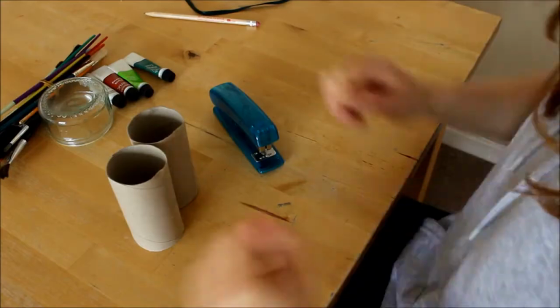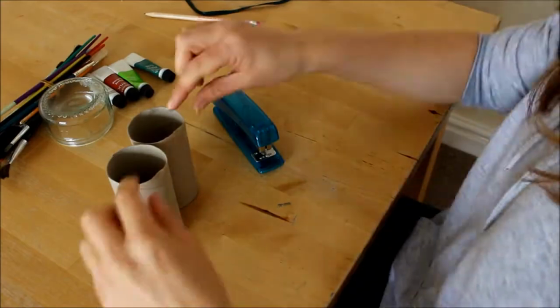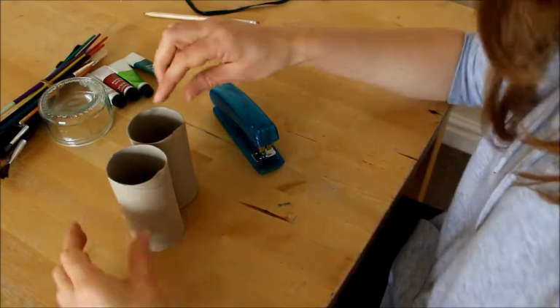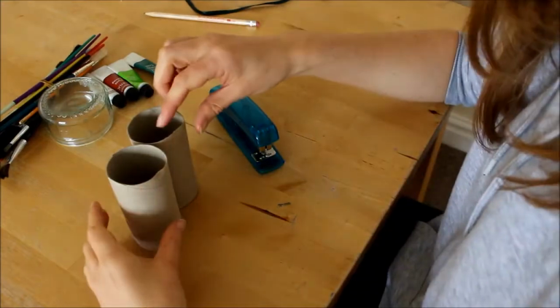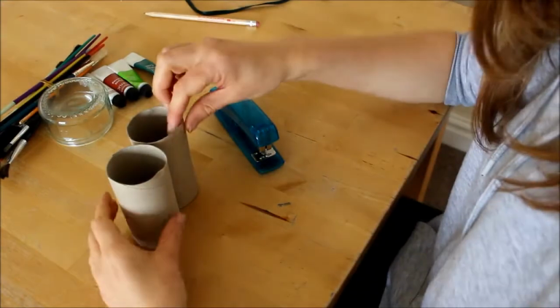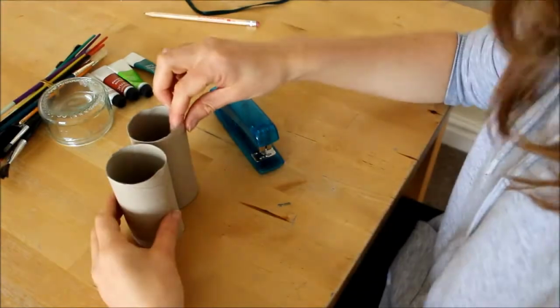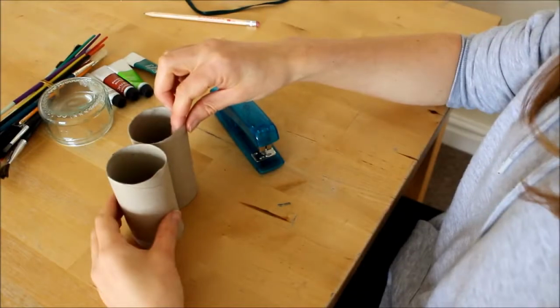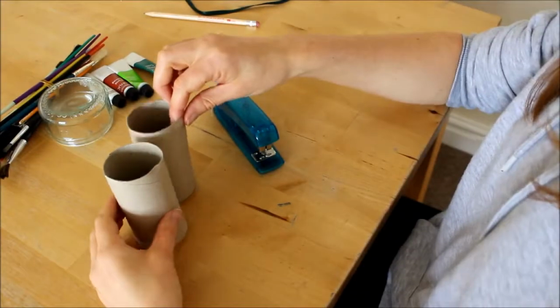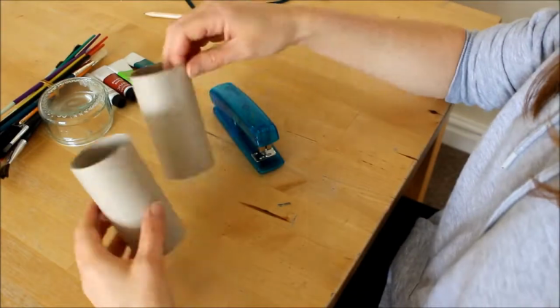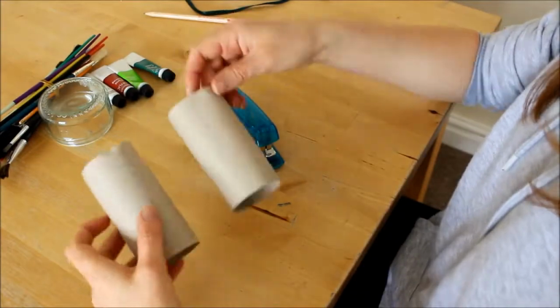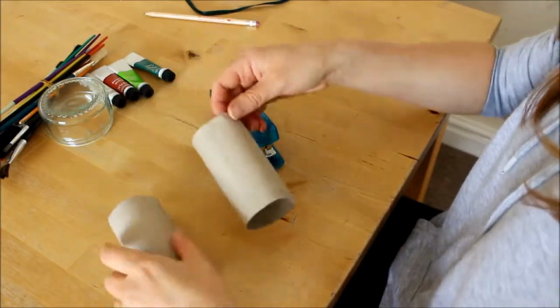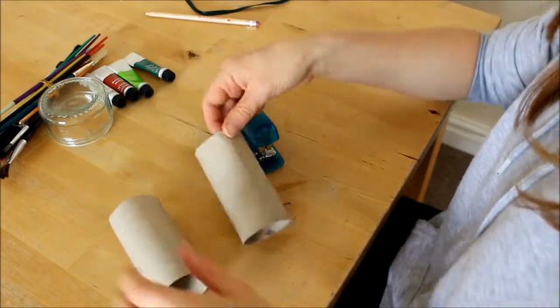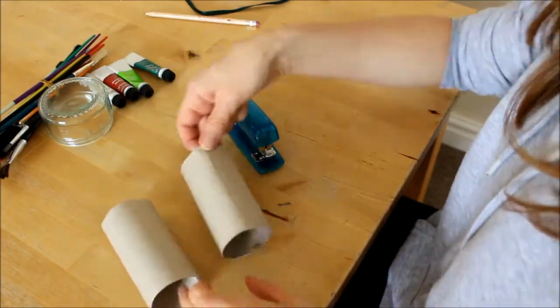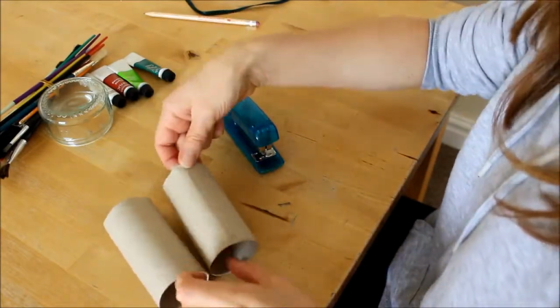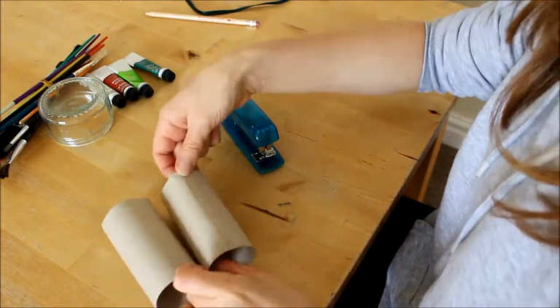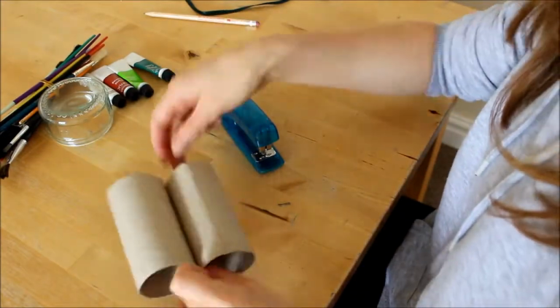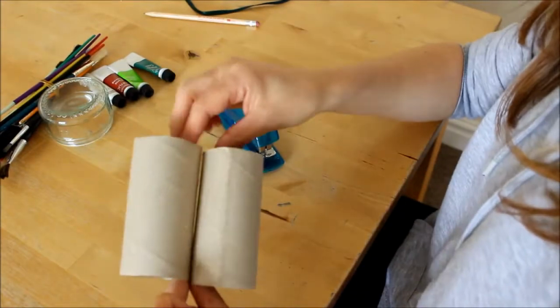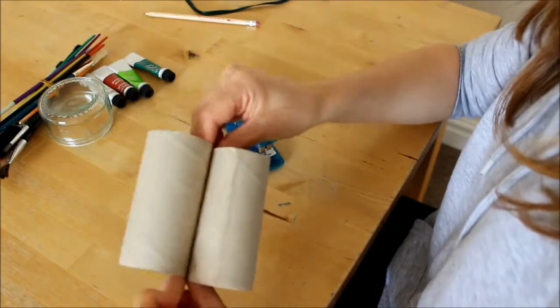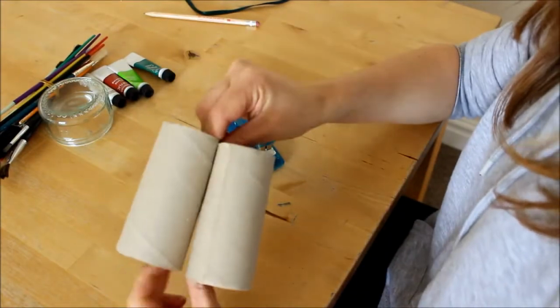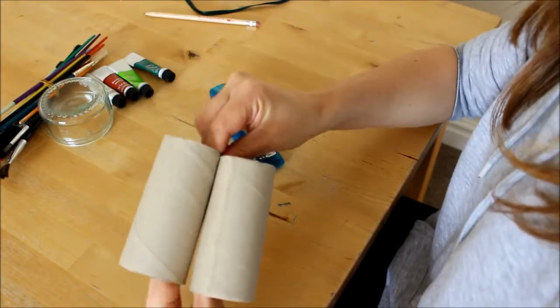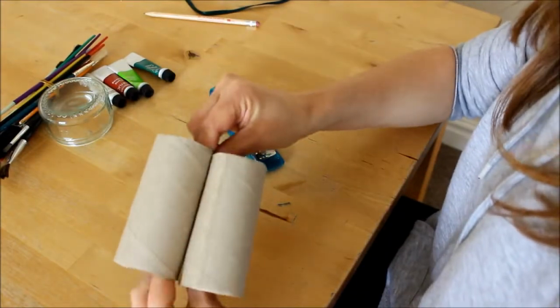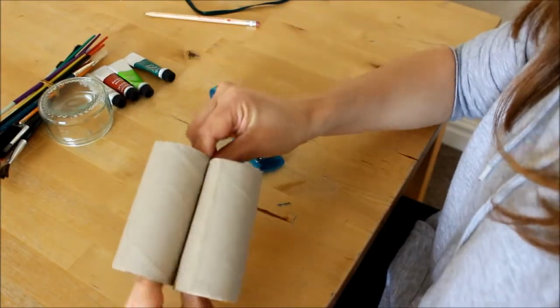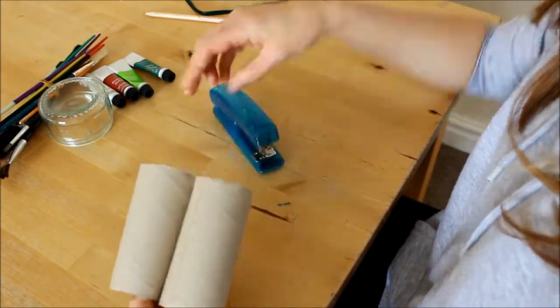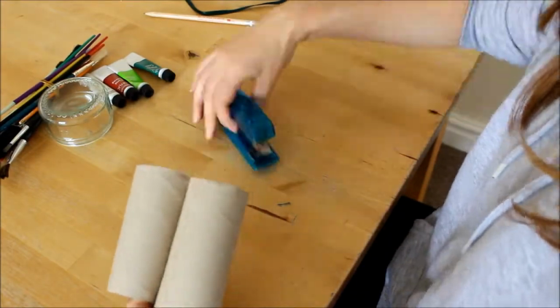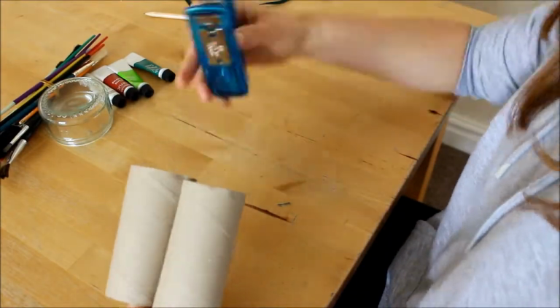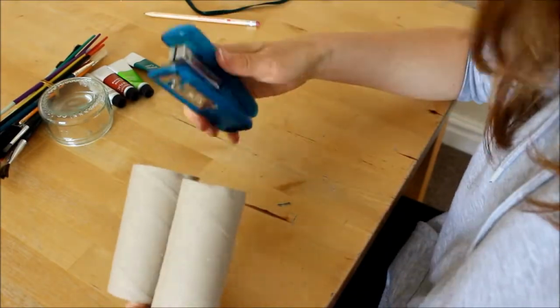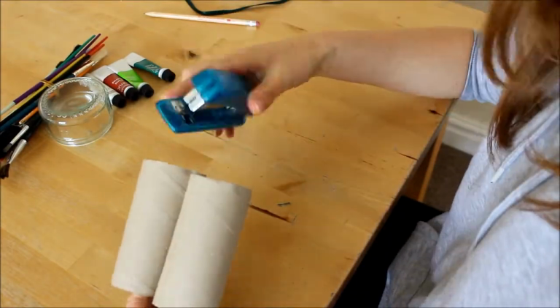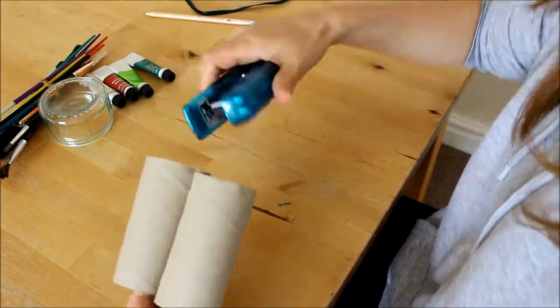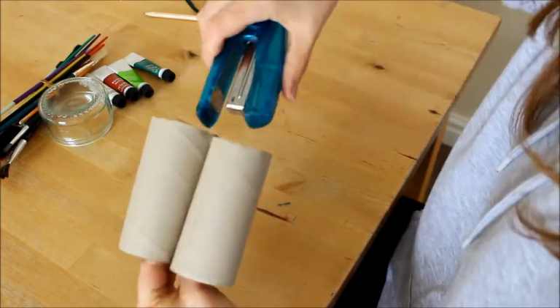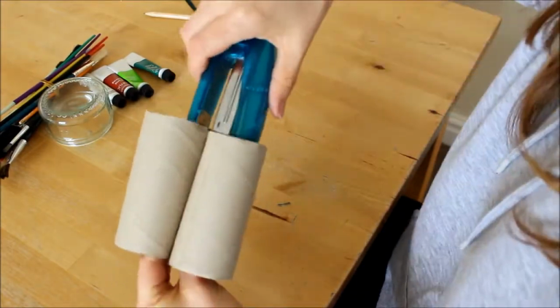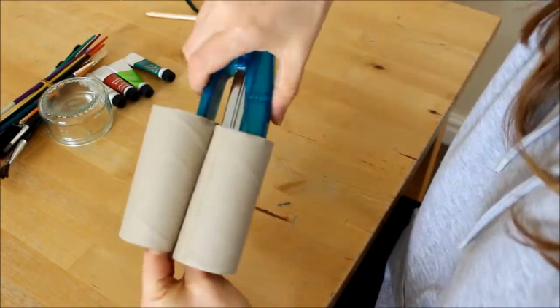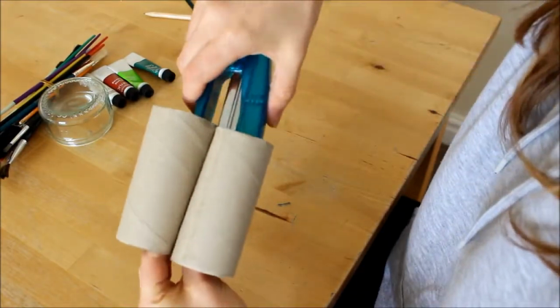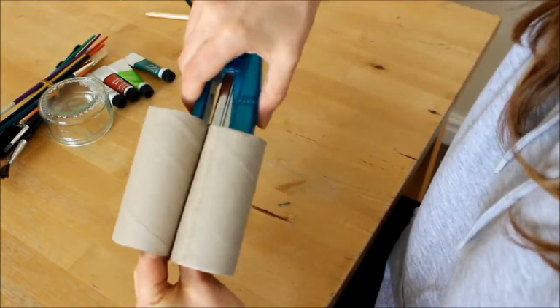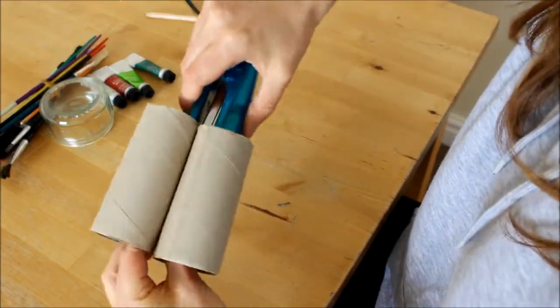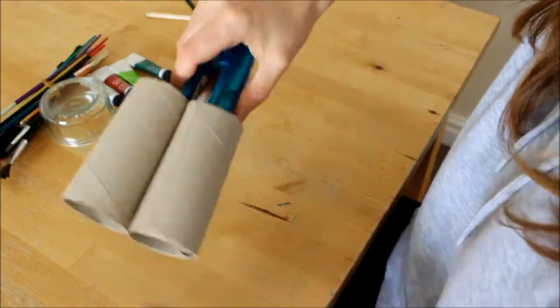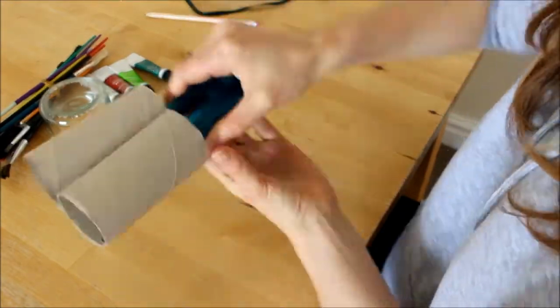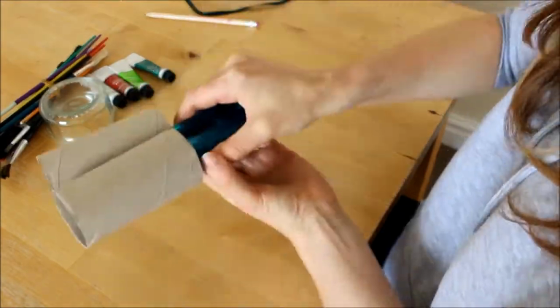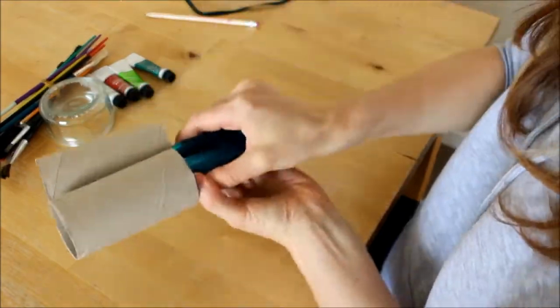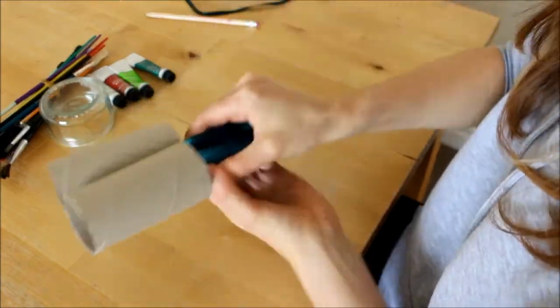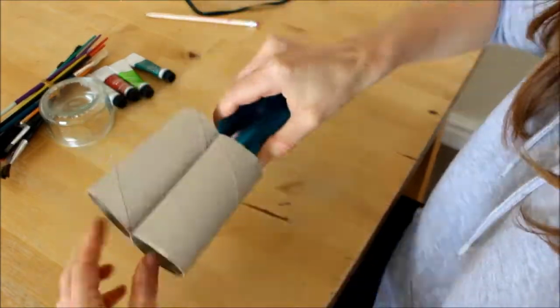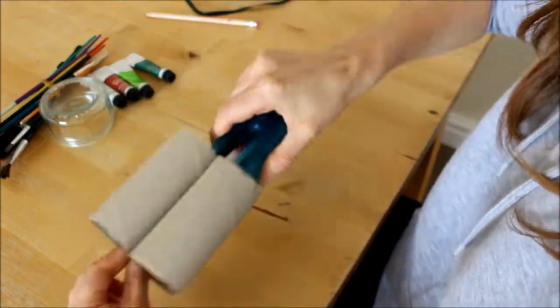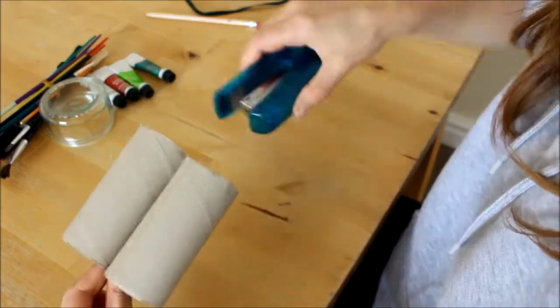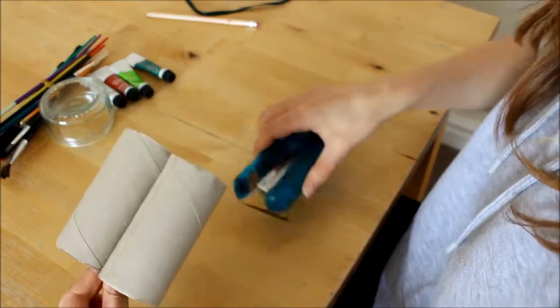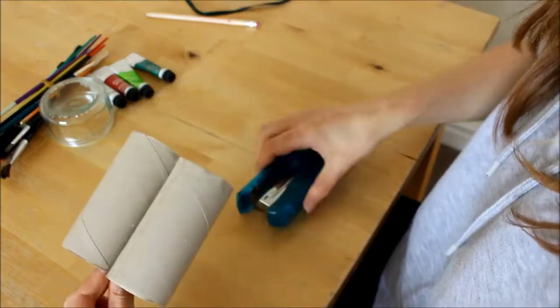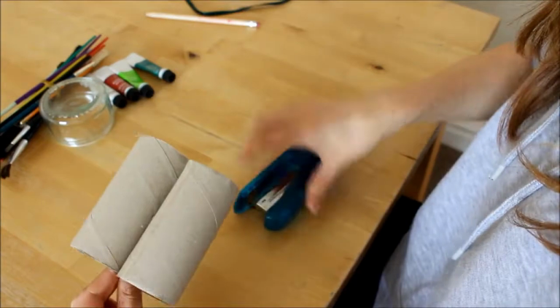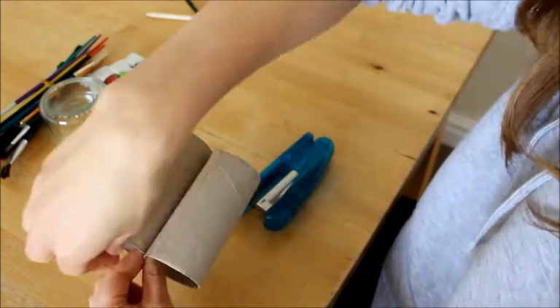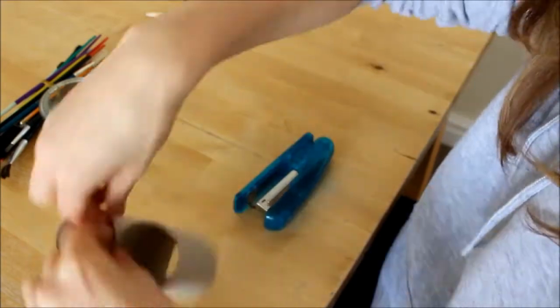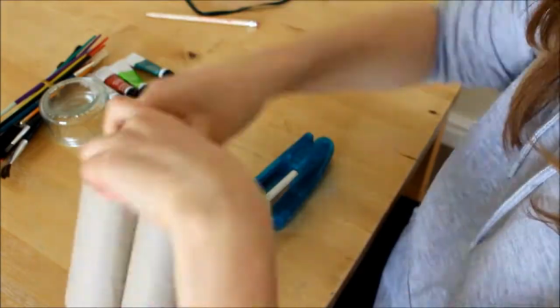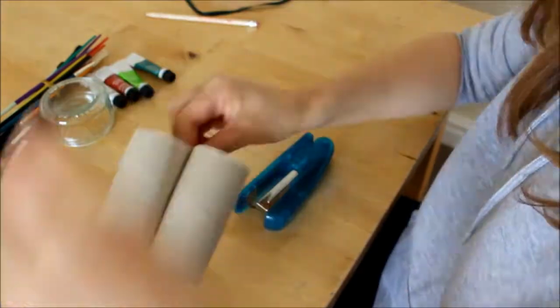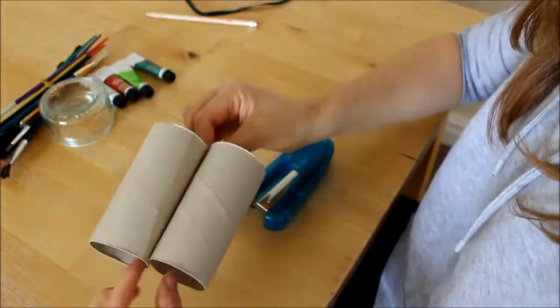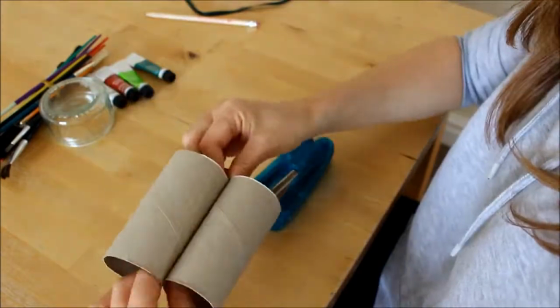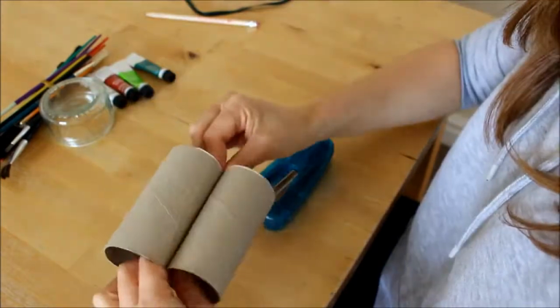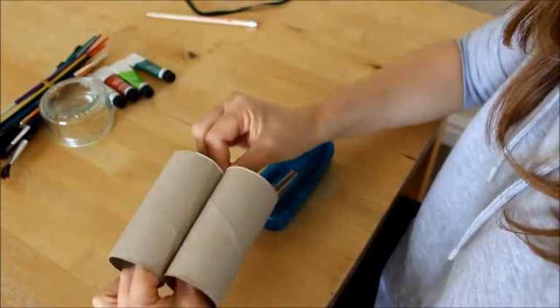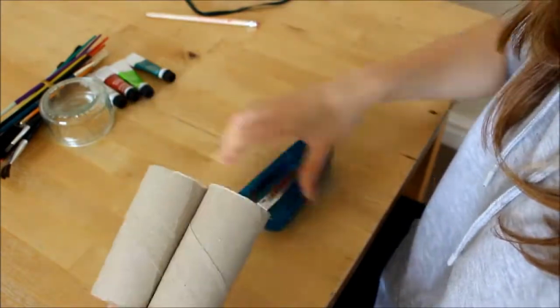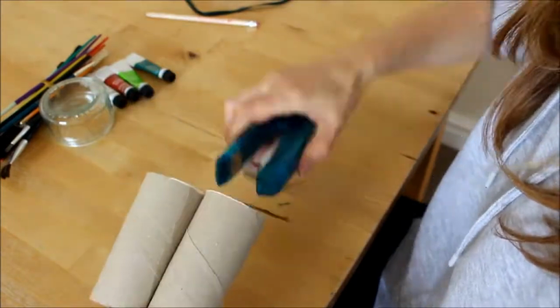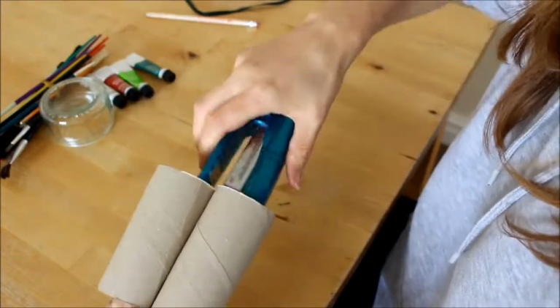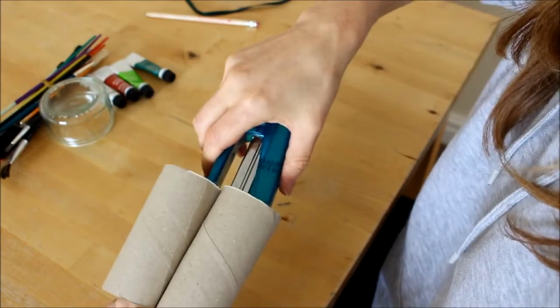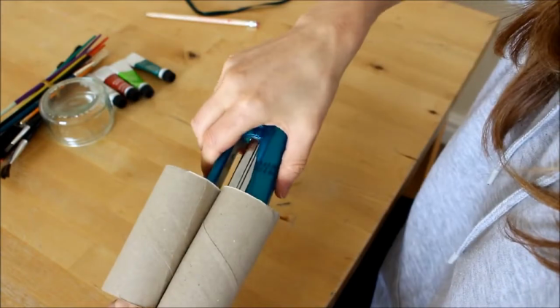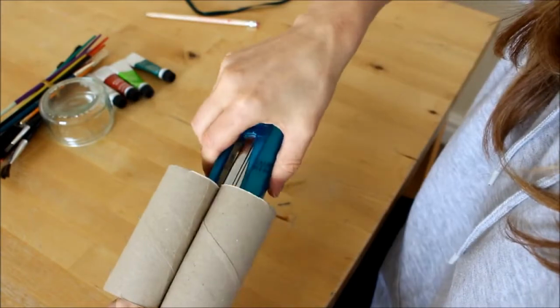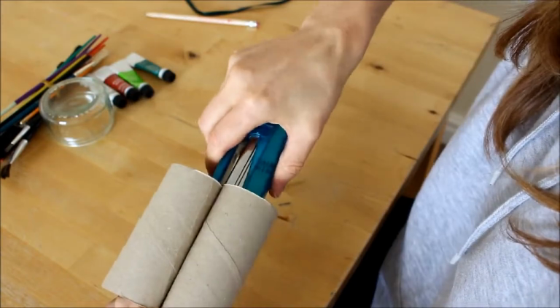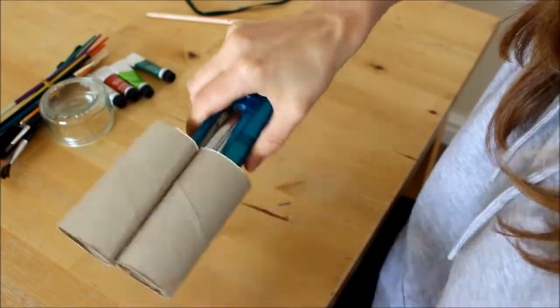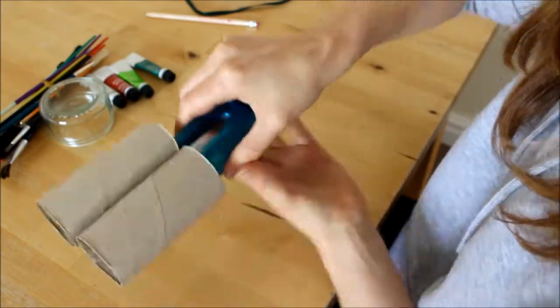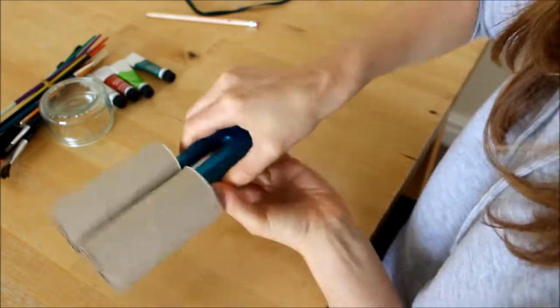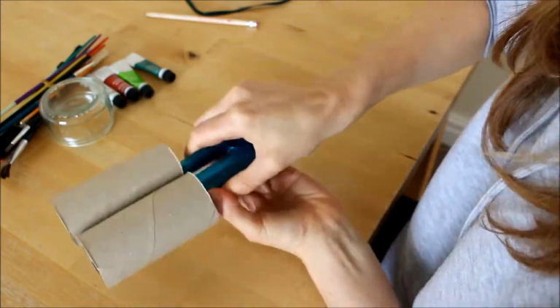Take two toilet rolls and simply staple them together at both the top and bottom.